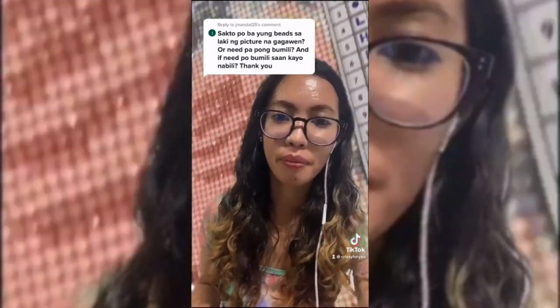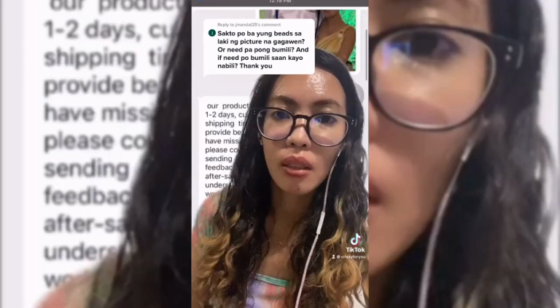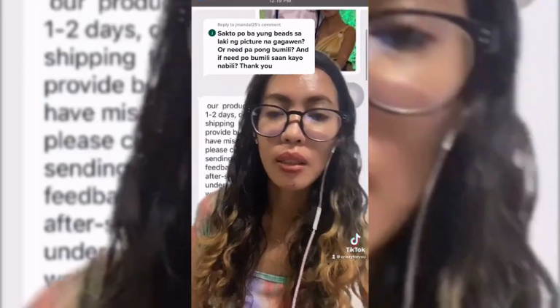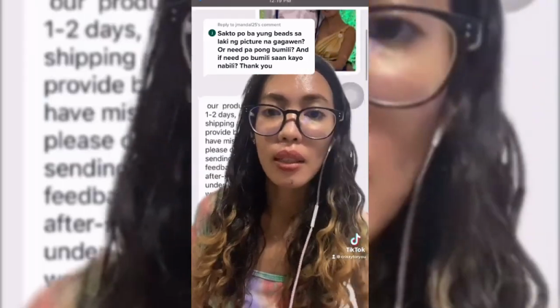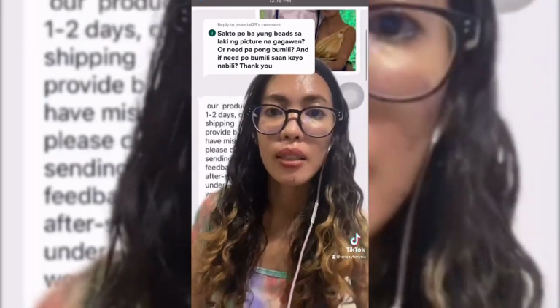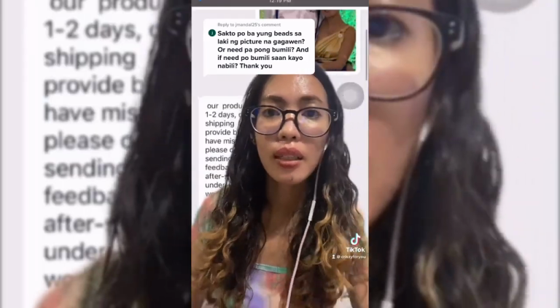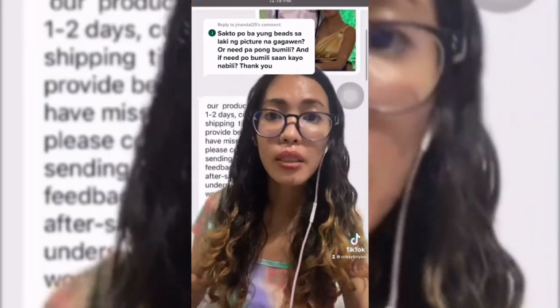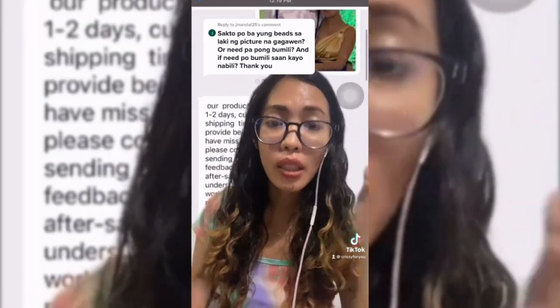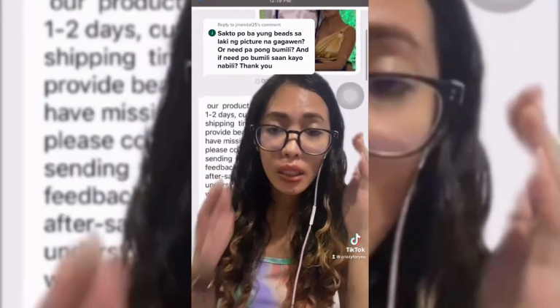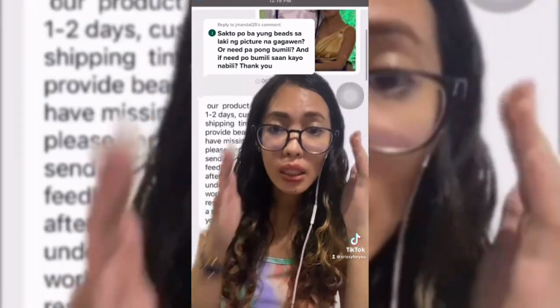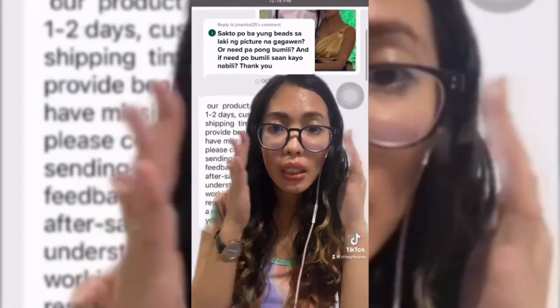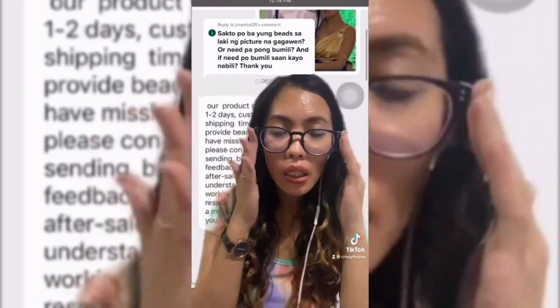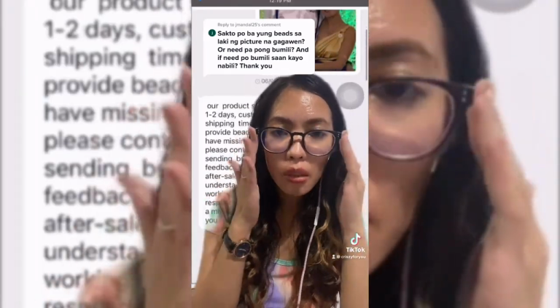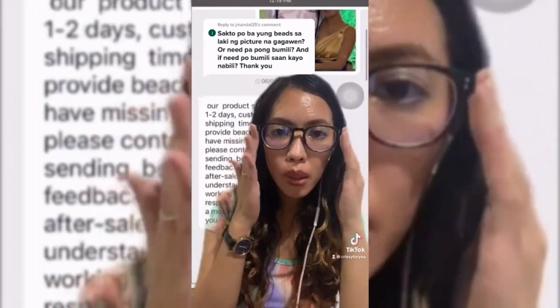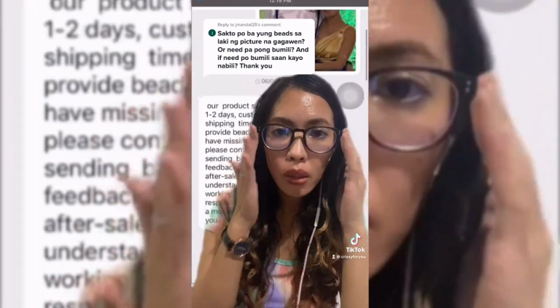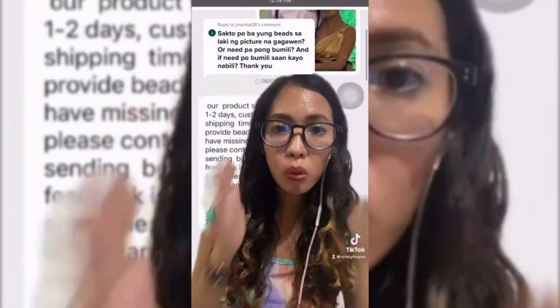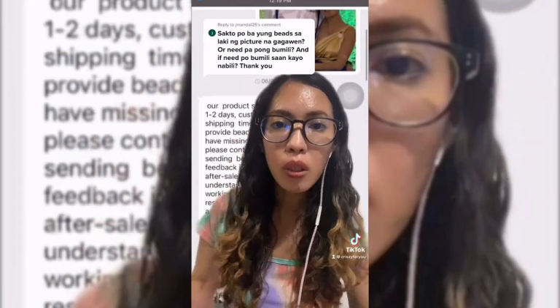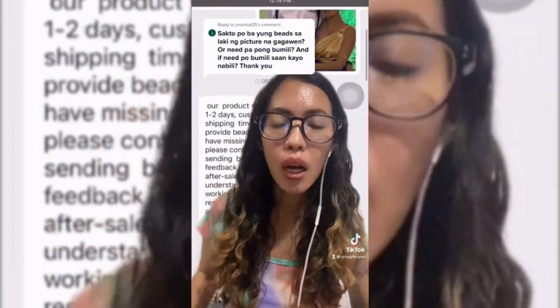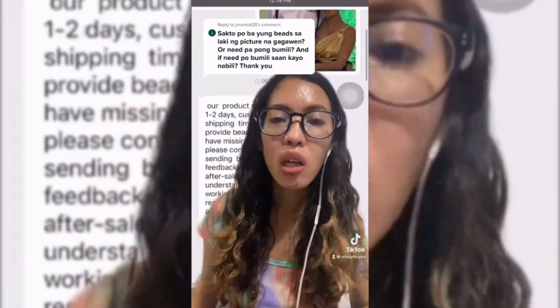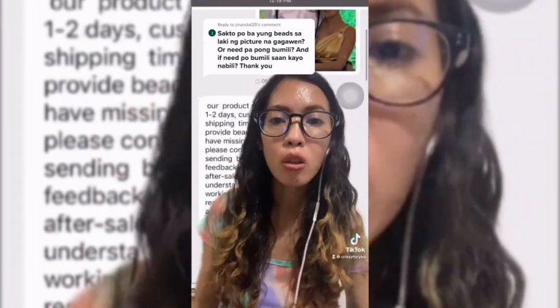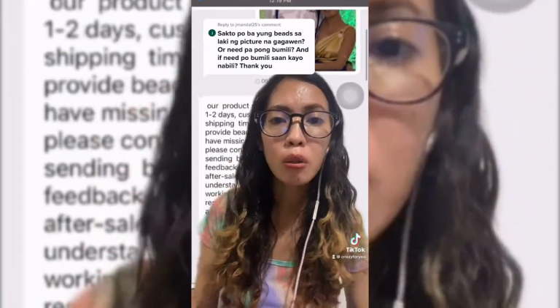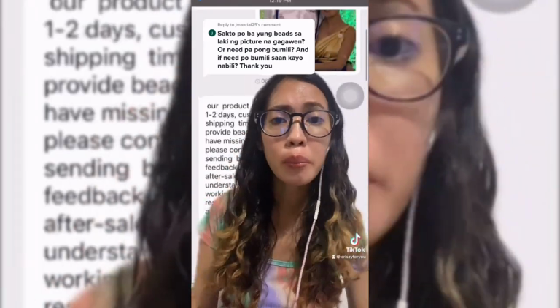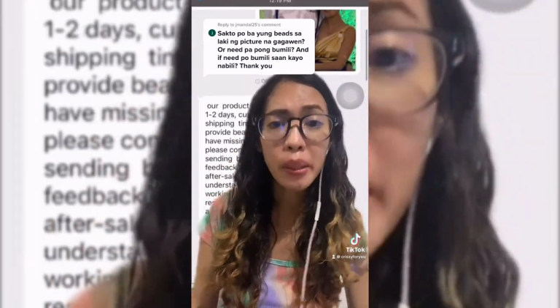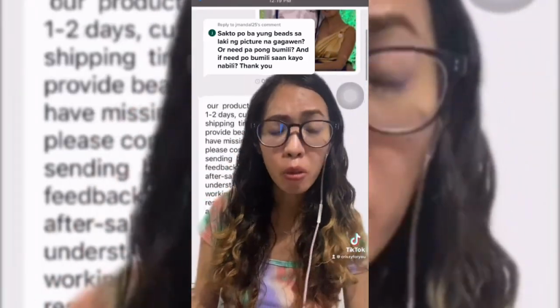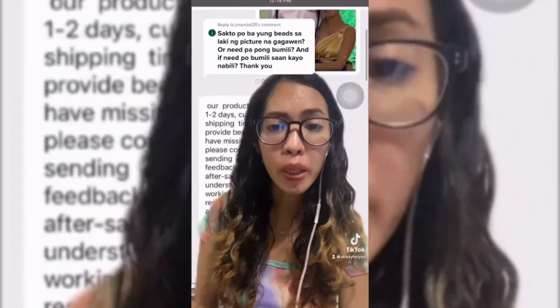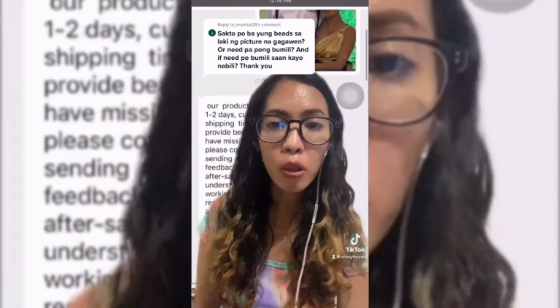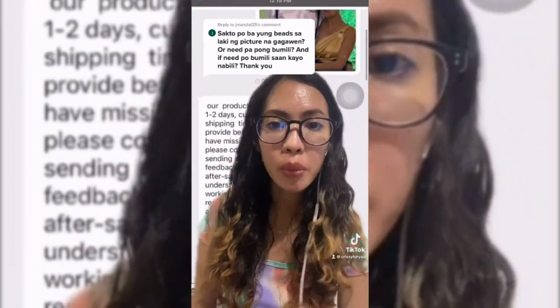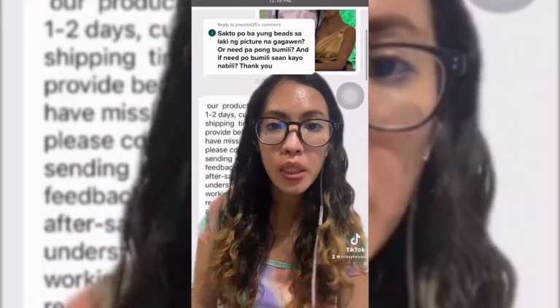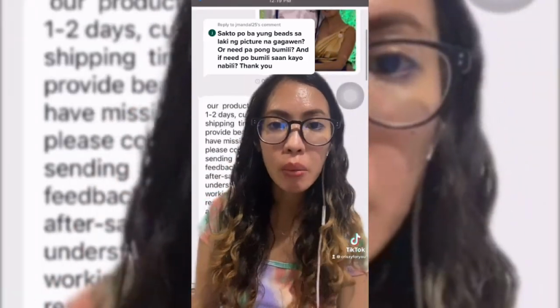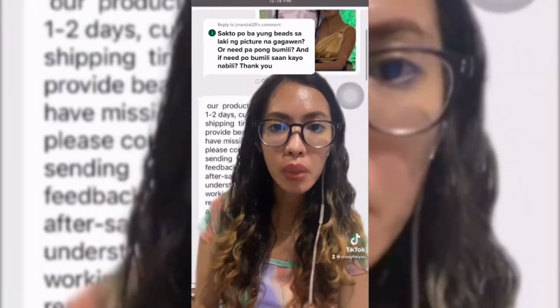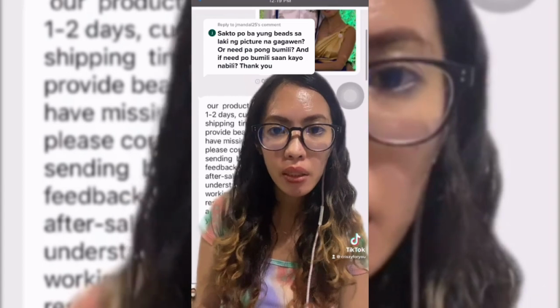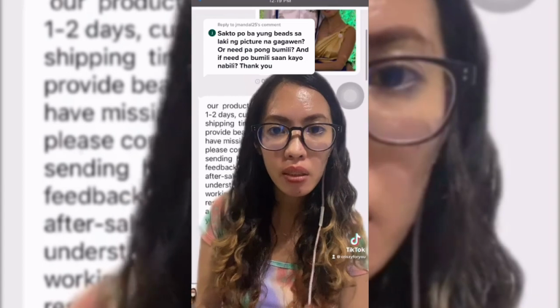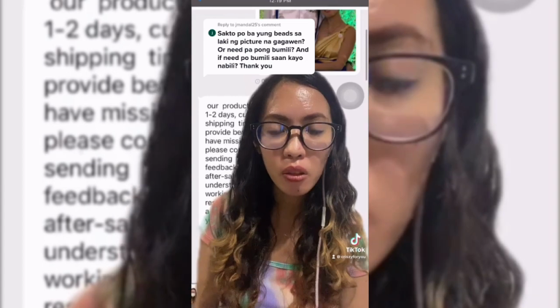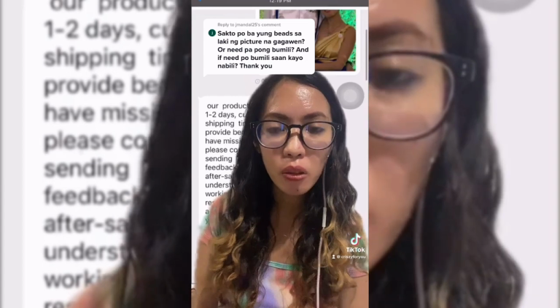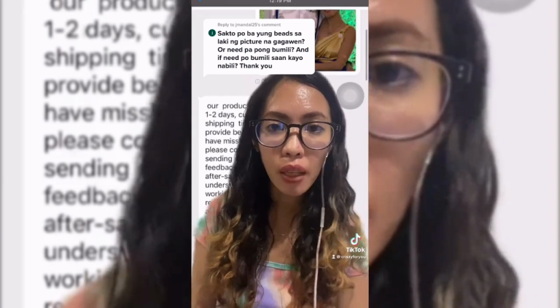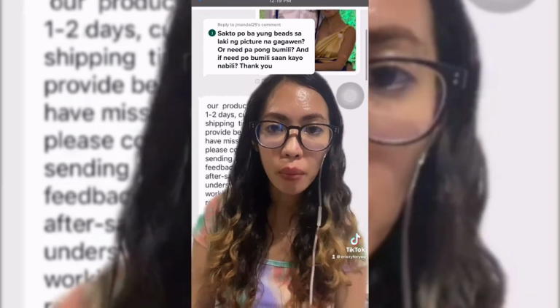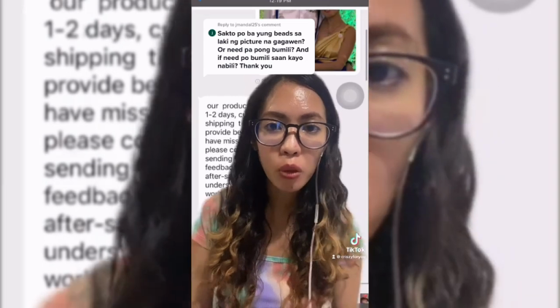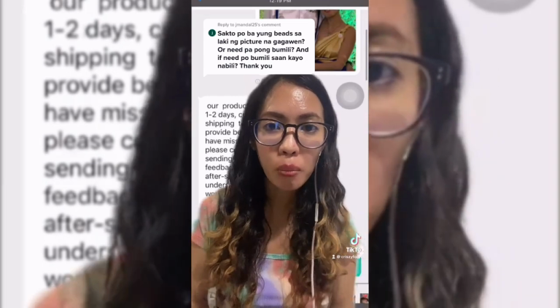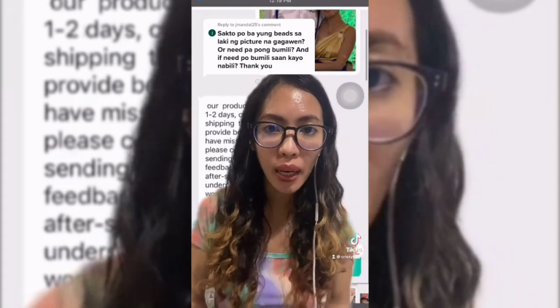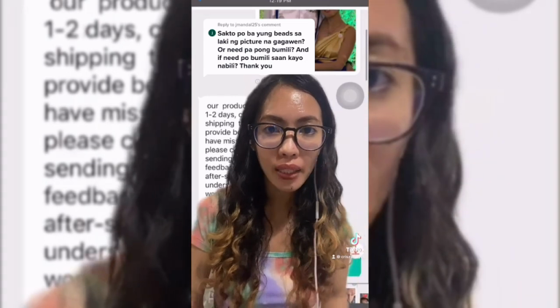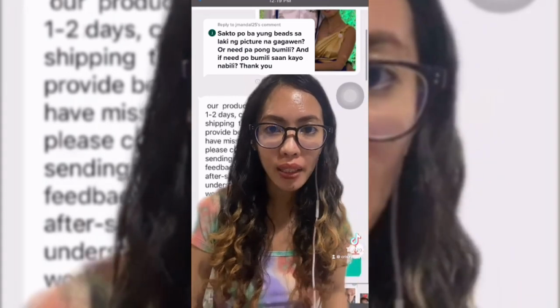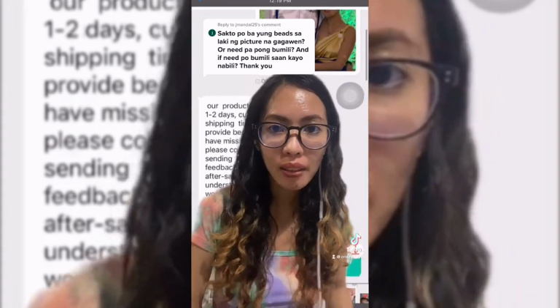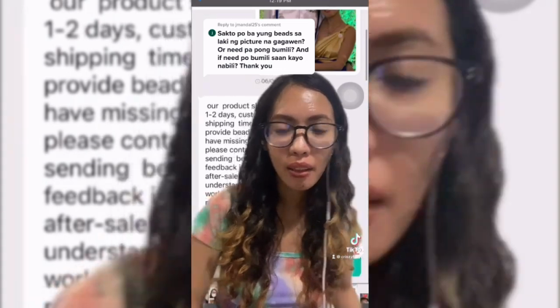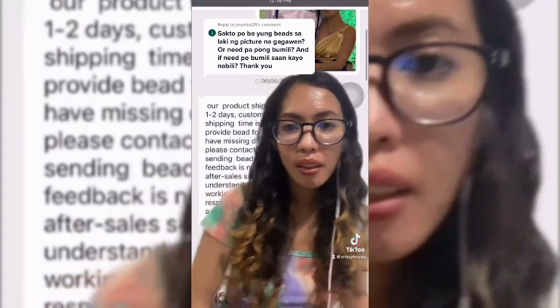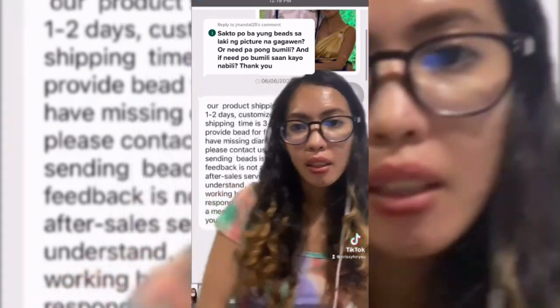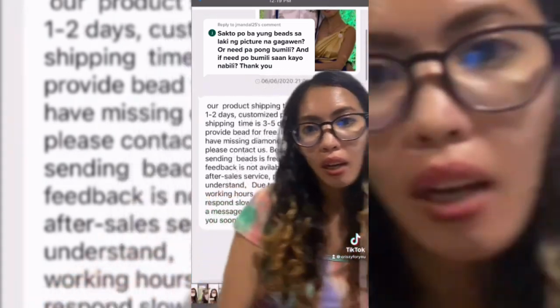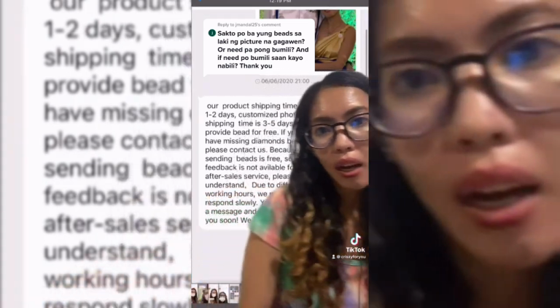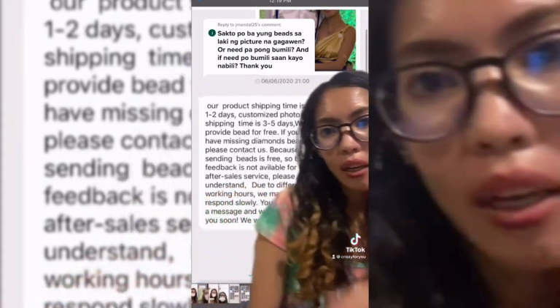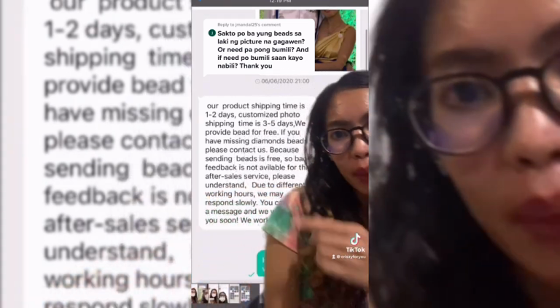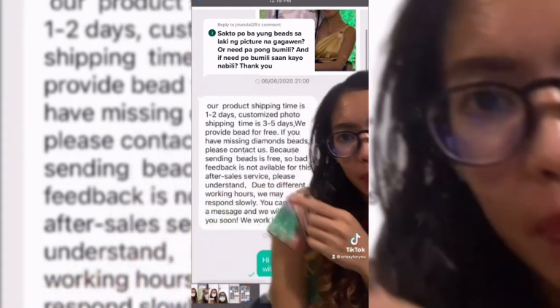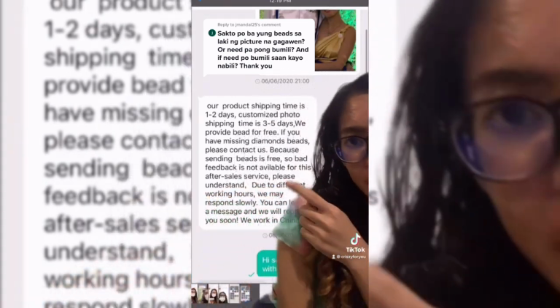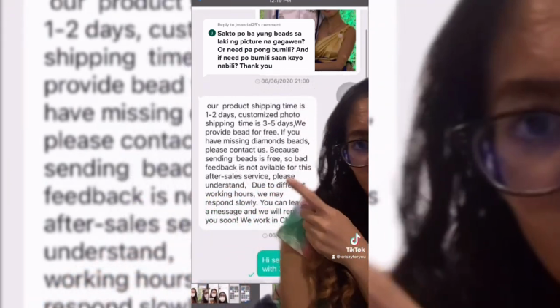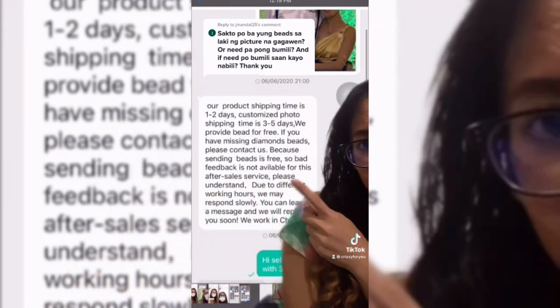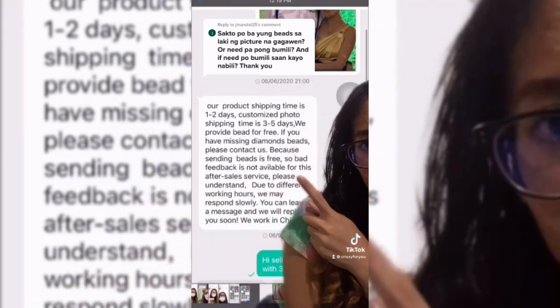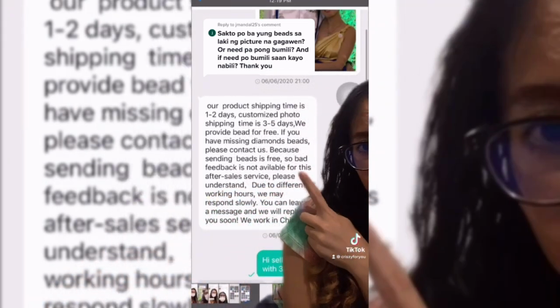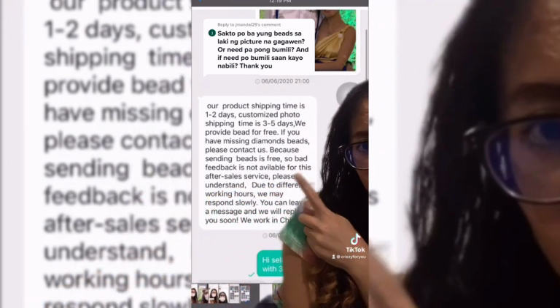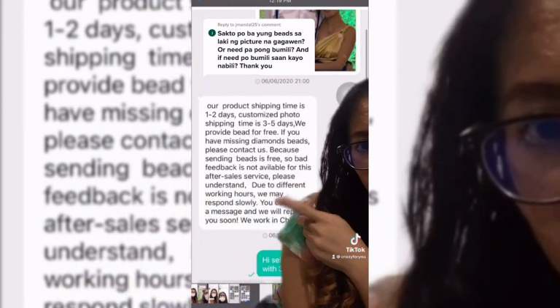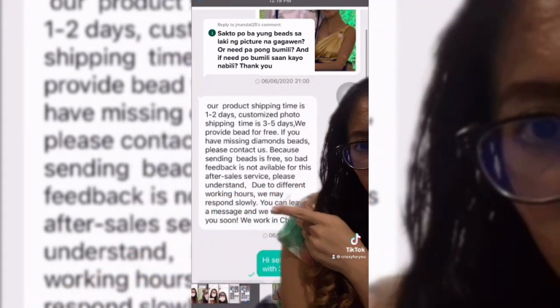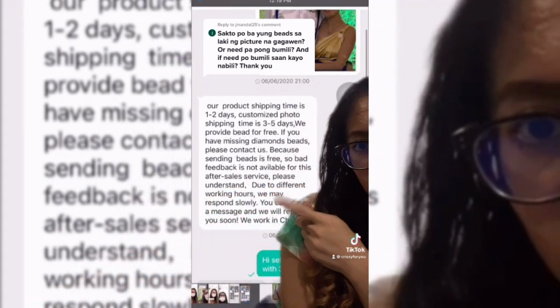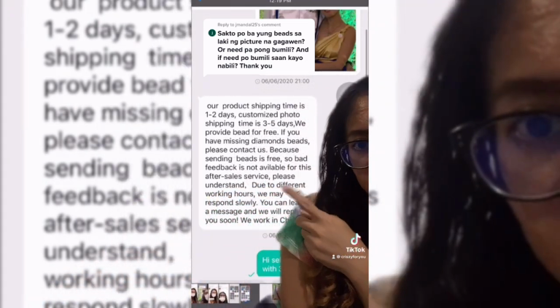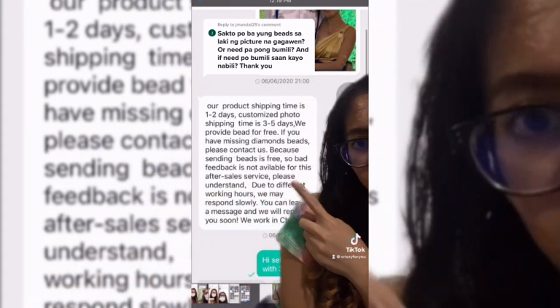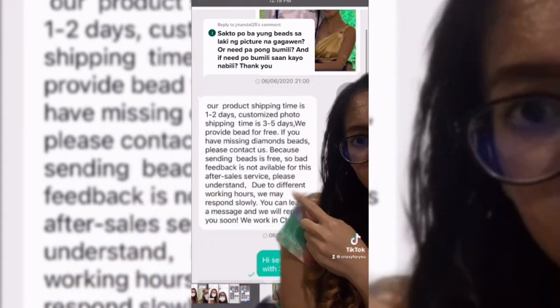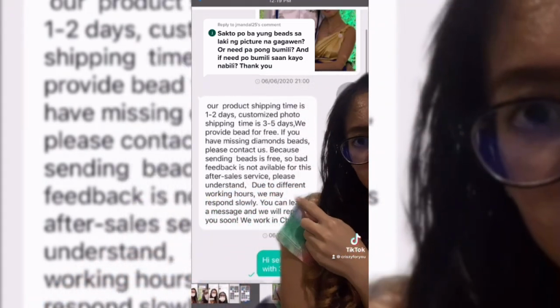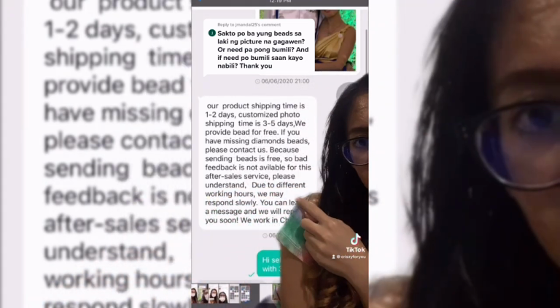And just in case magkulang or merong missing beads, you don't have to buy it. Ipapadala yan ni seller for free.